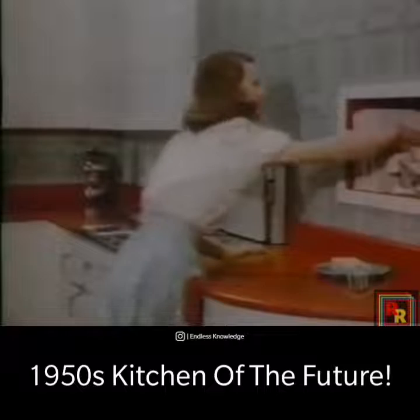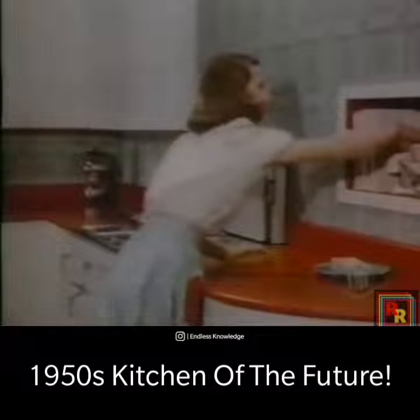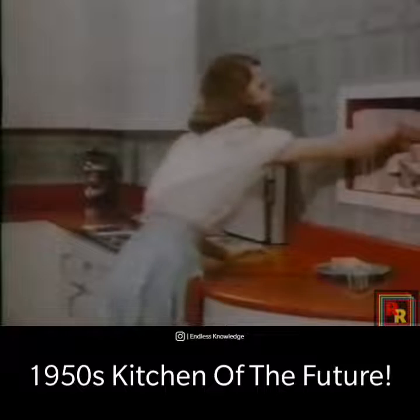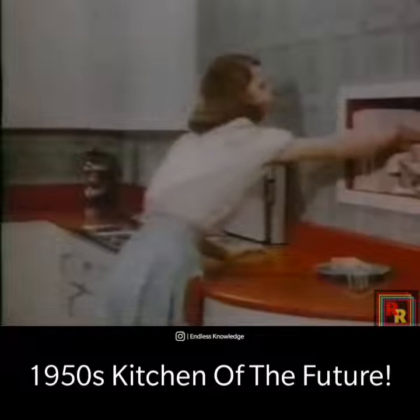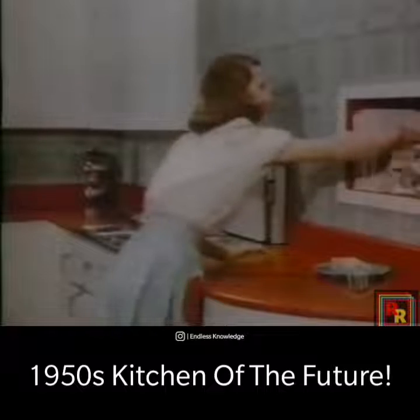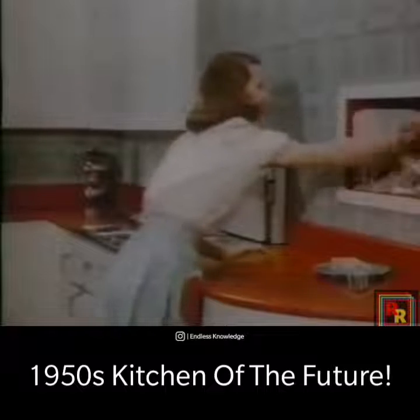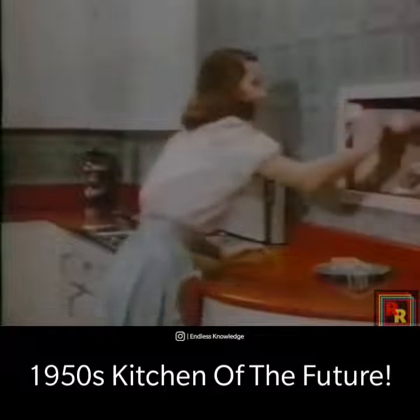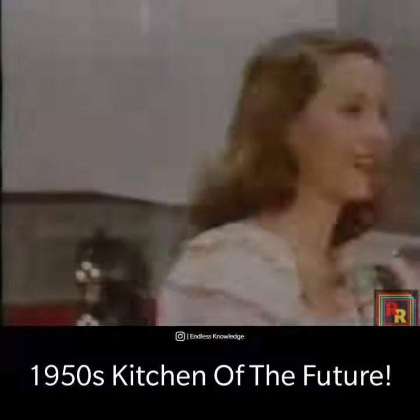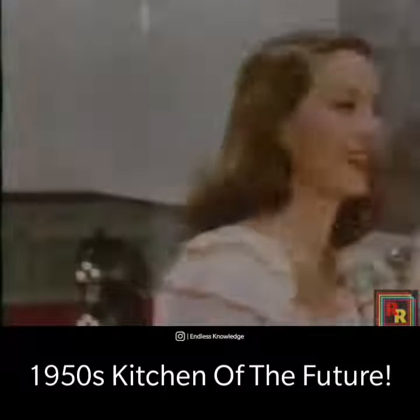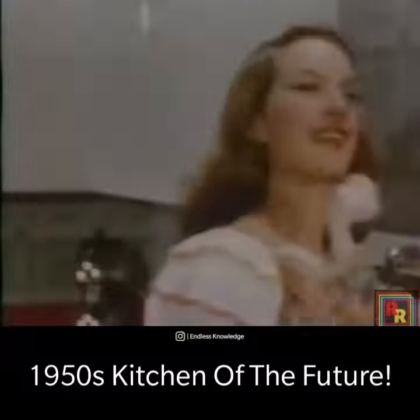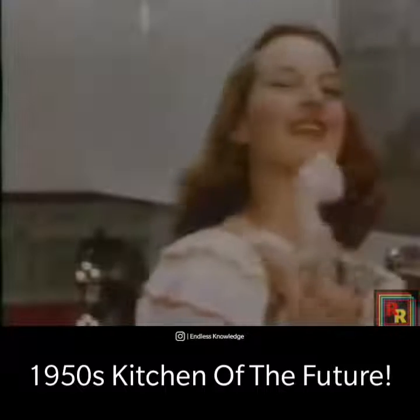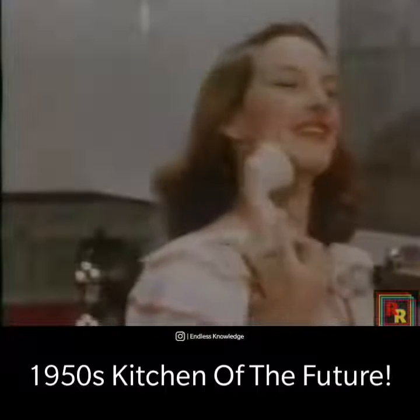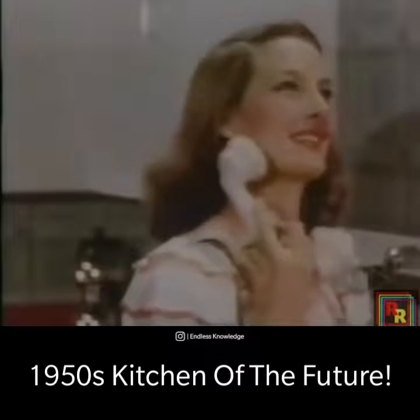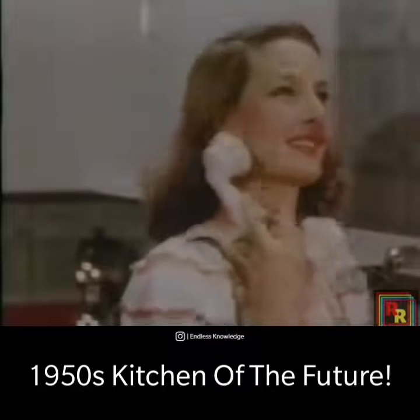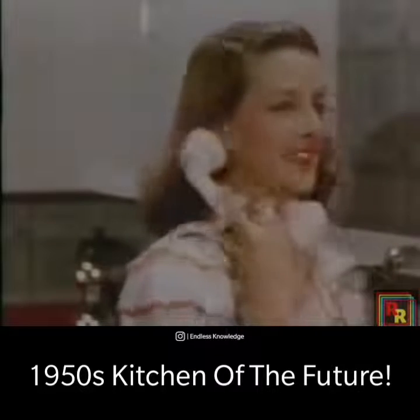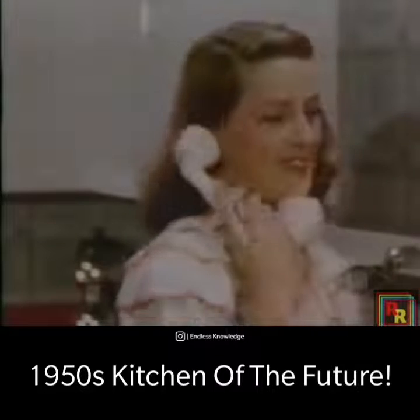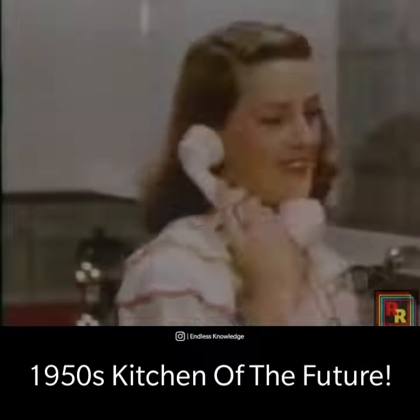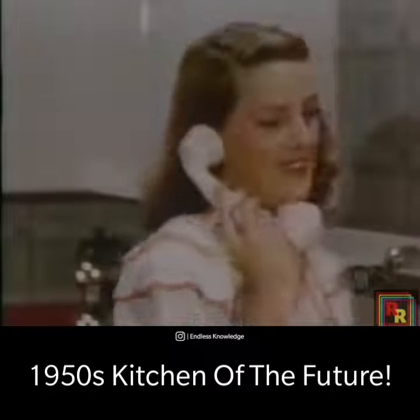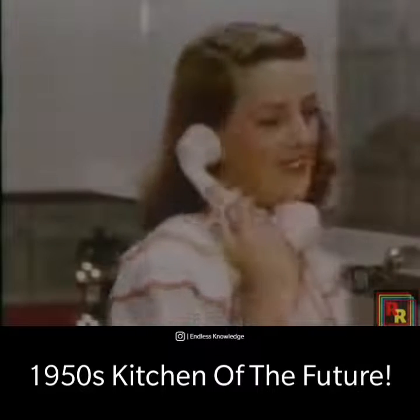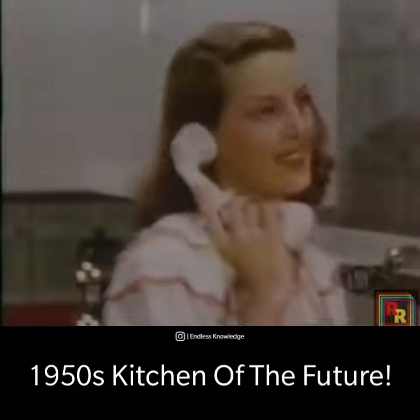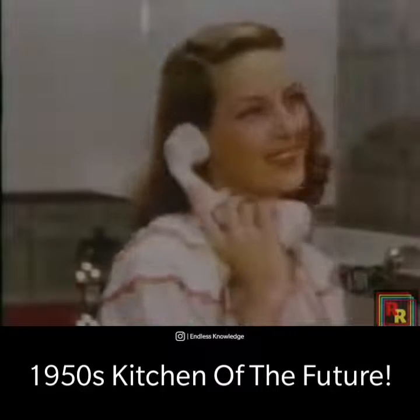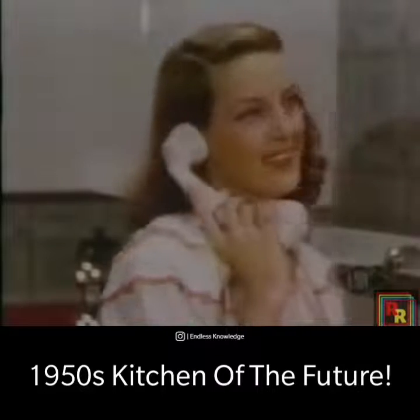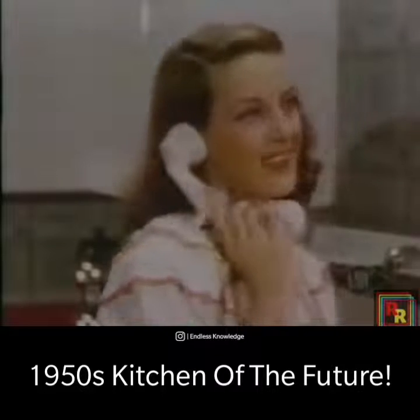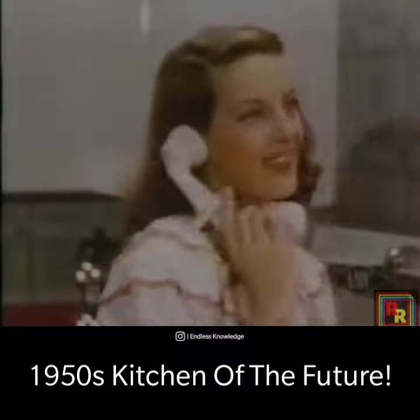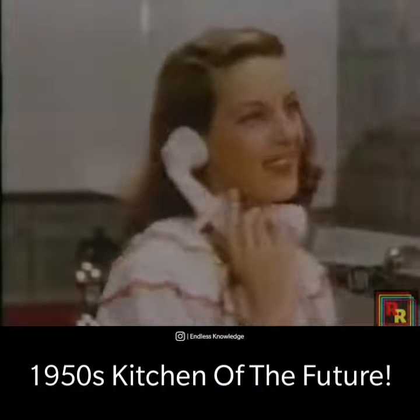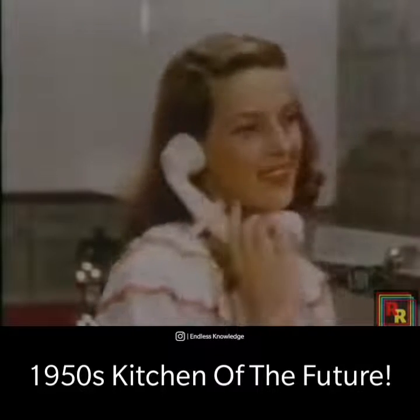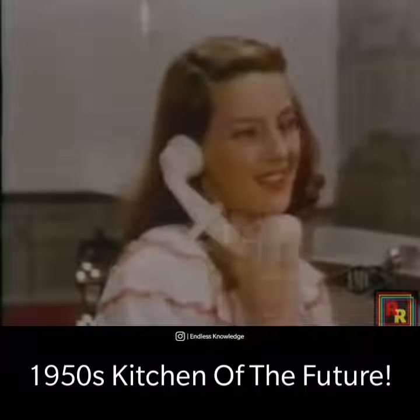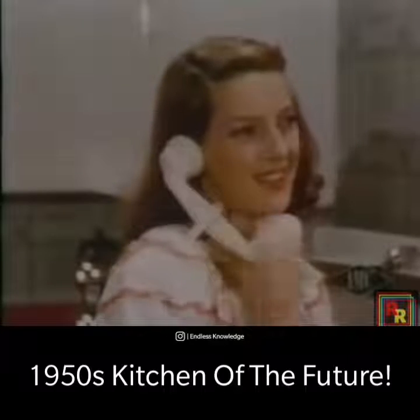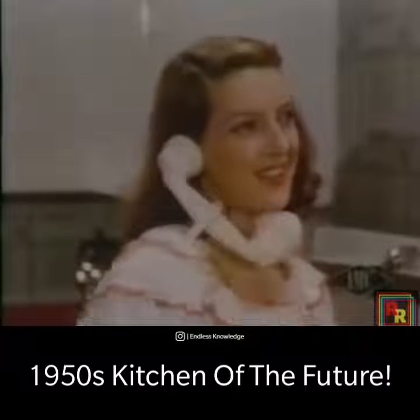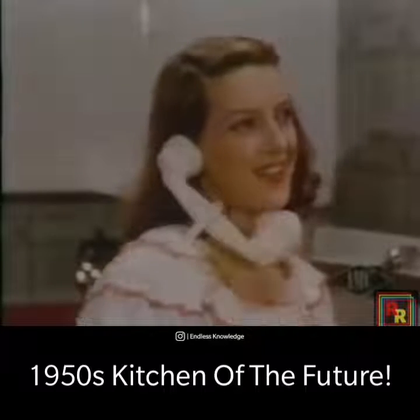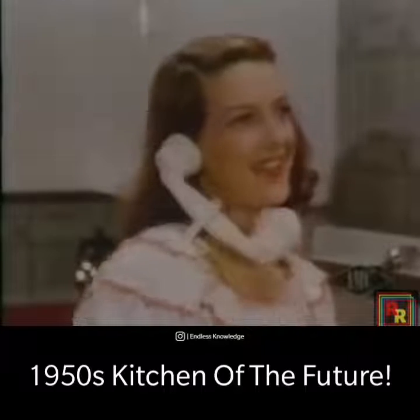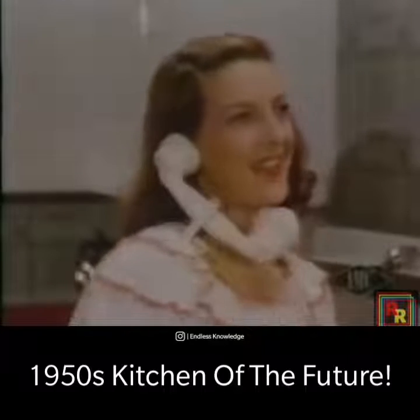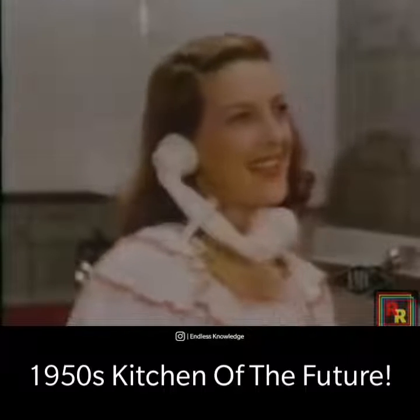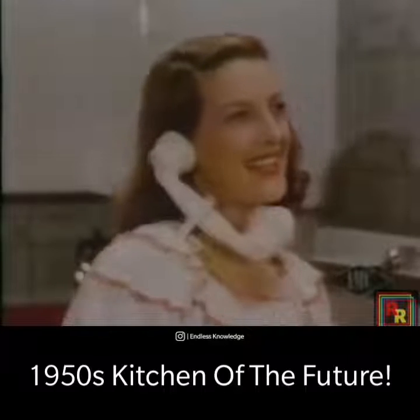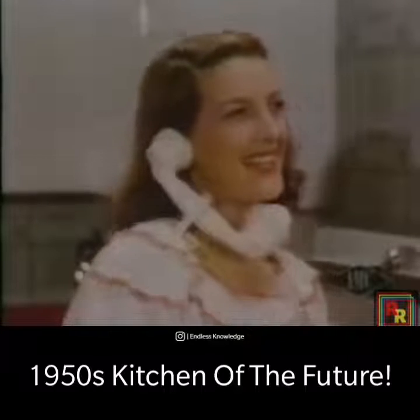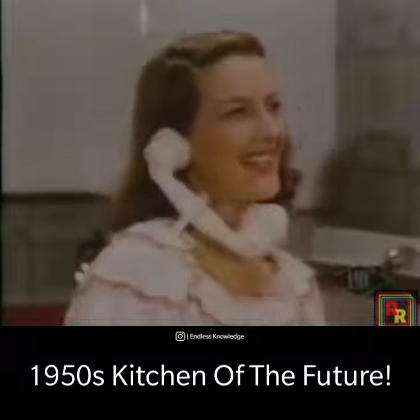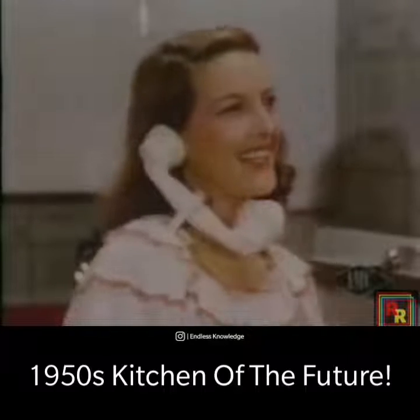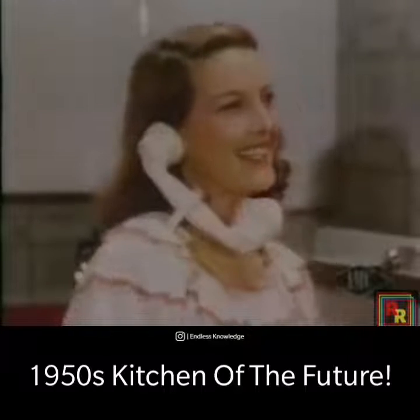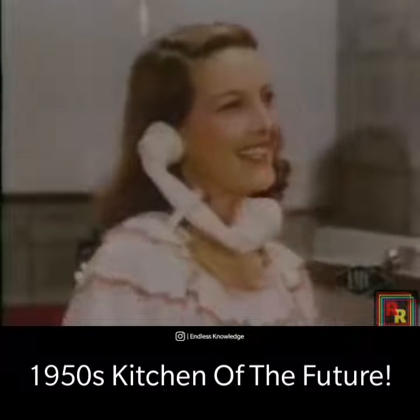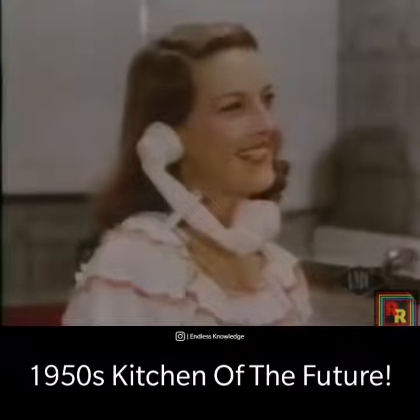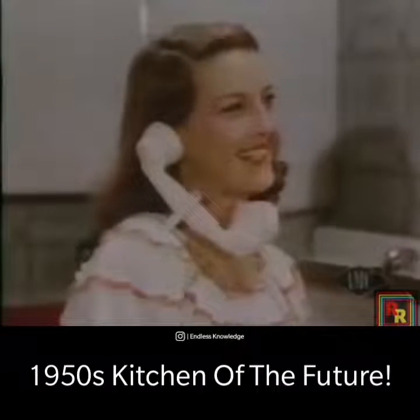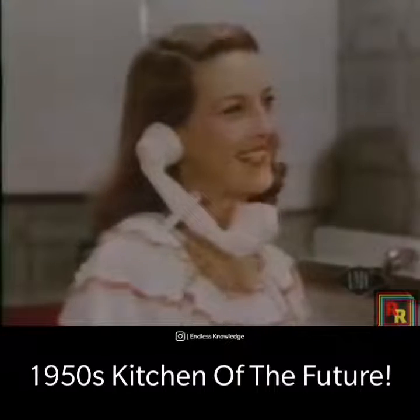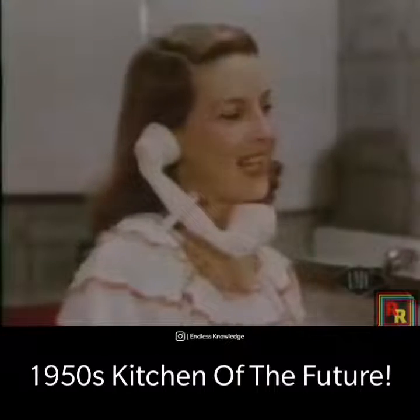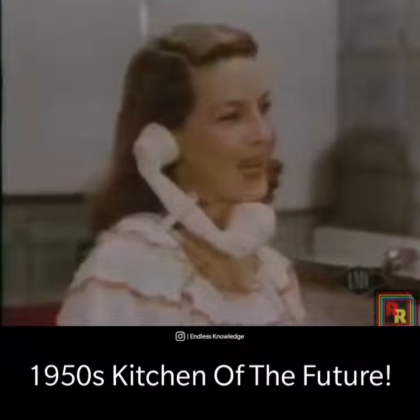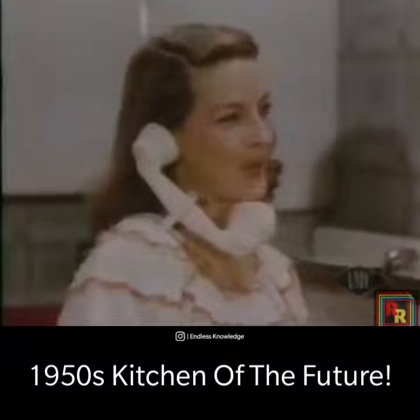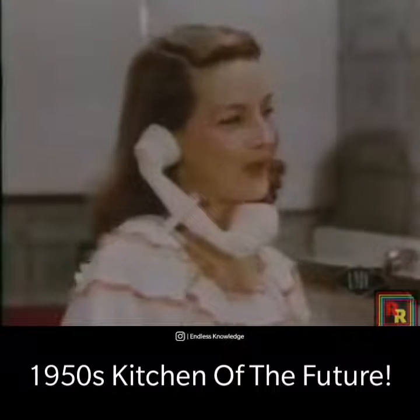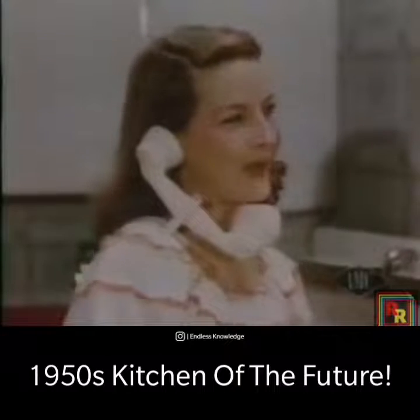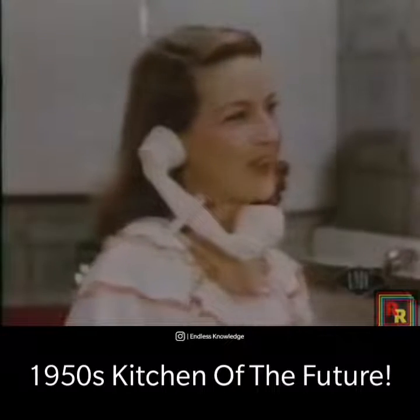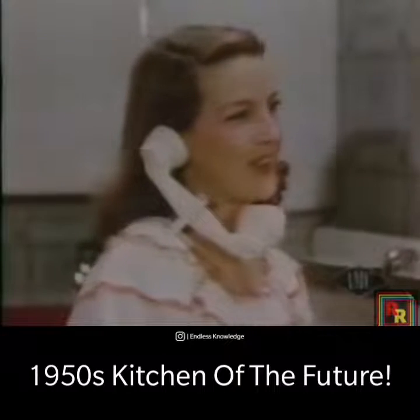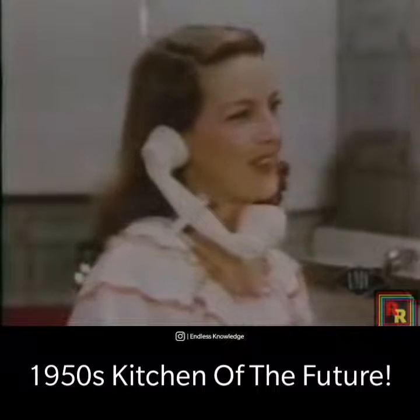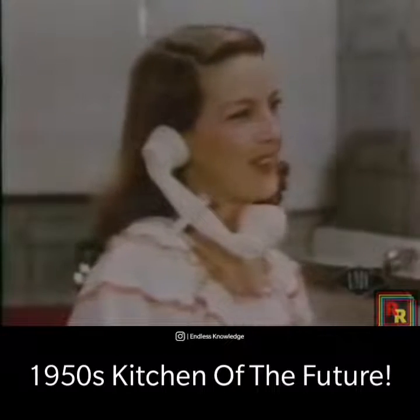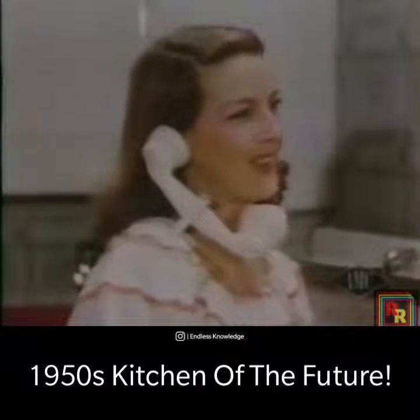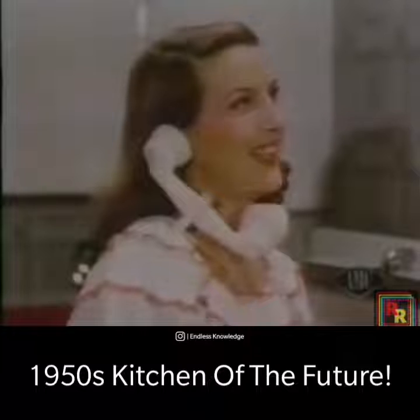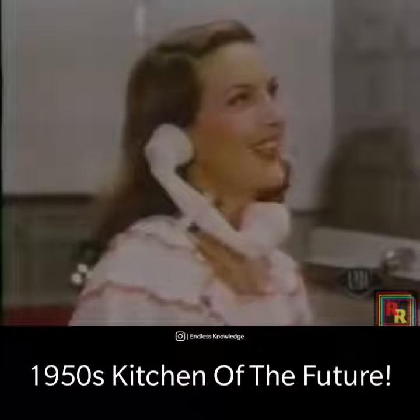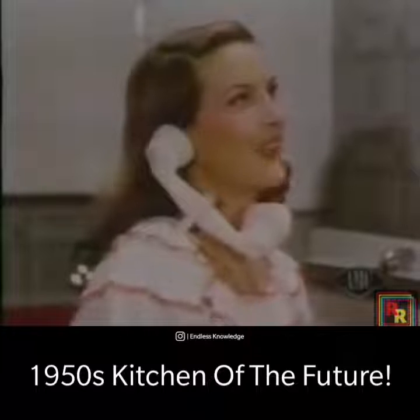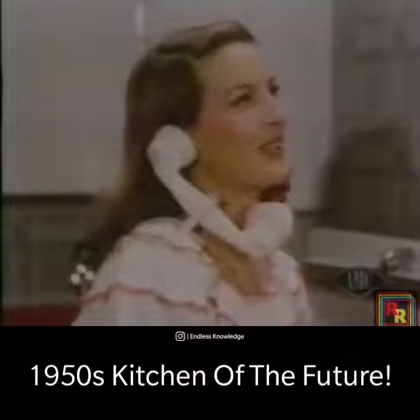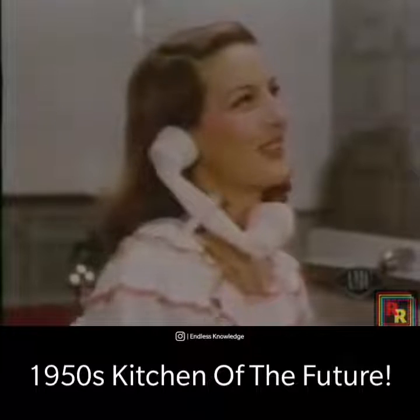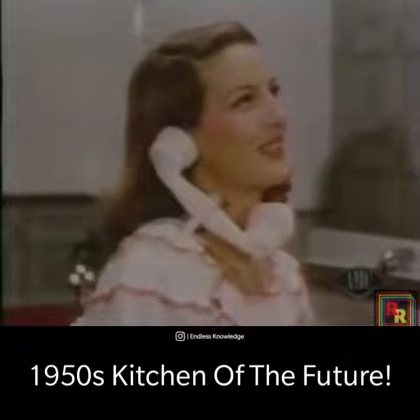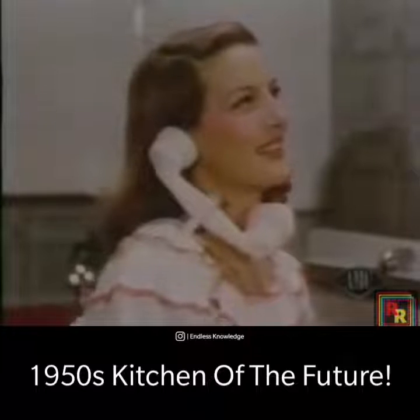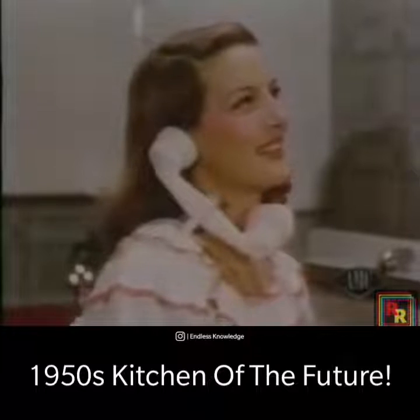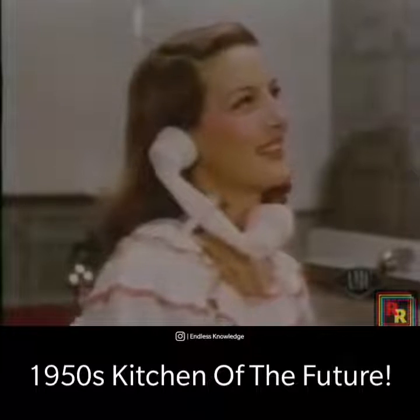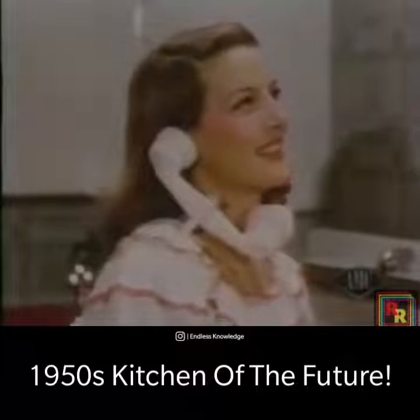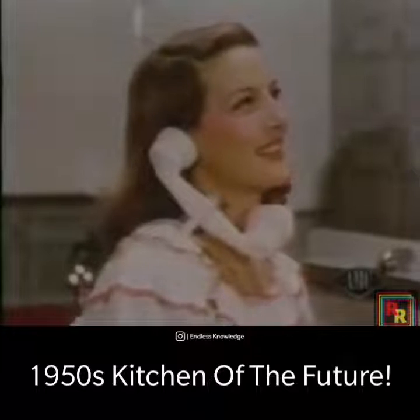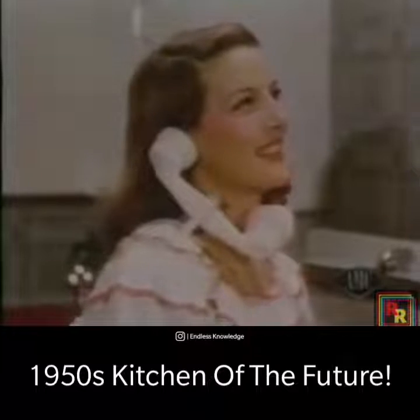But naturally, this isn't just an ordinary phone. Look — no hands. Never an idle moment all day long.